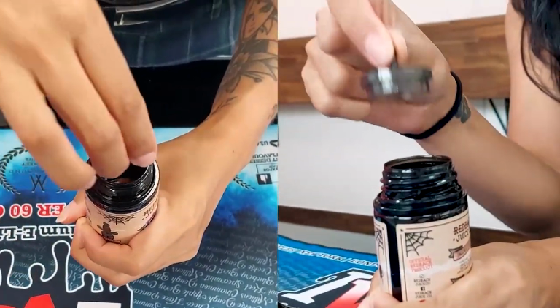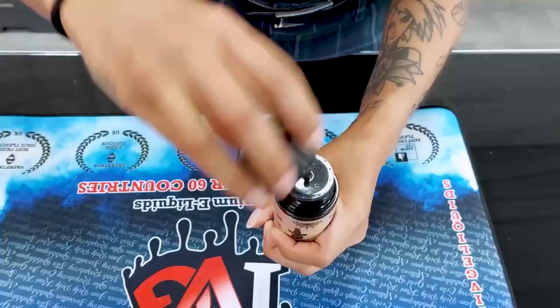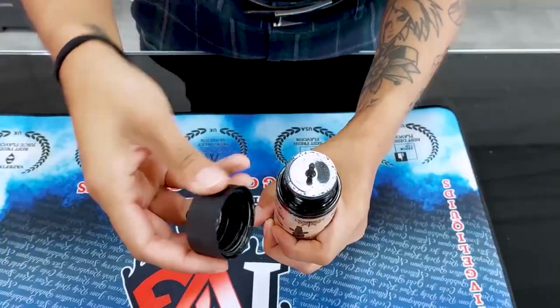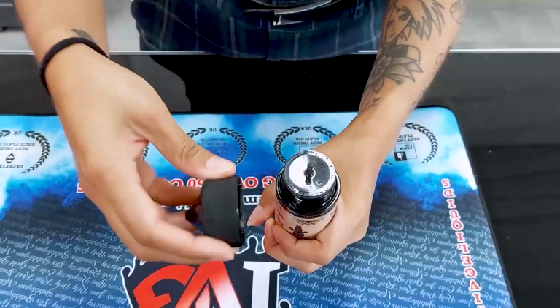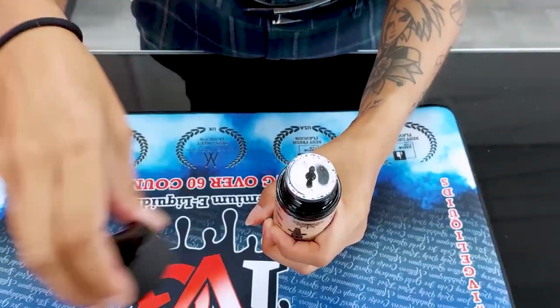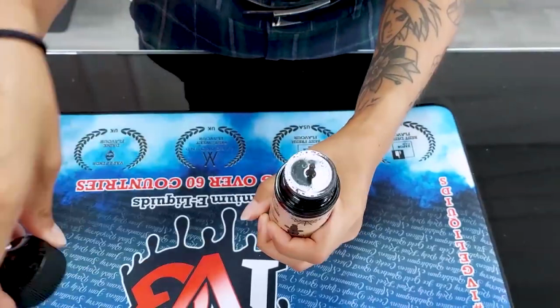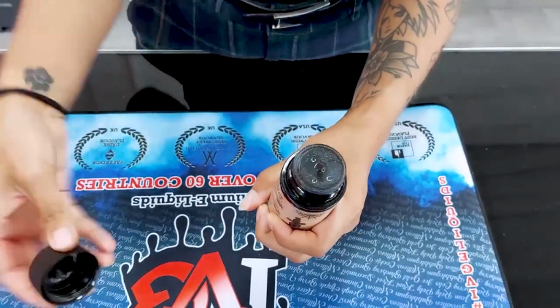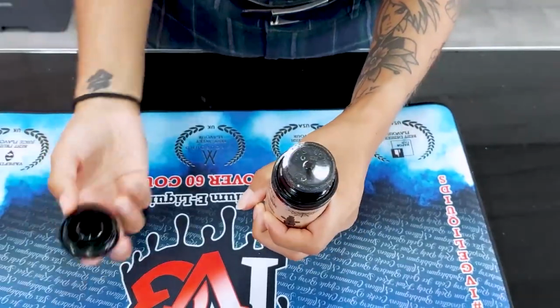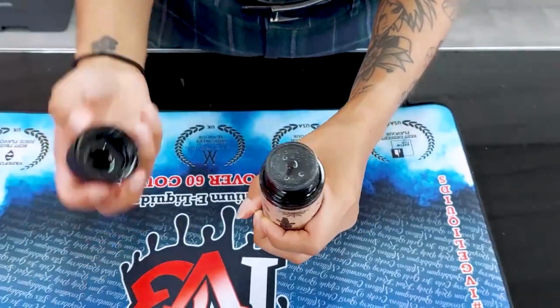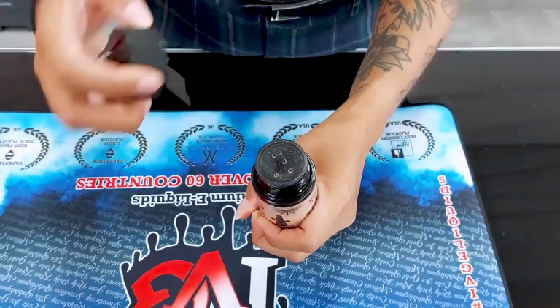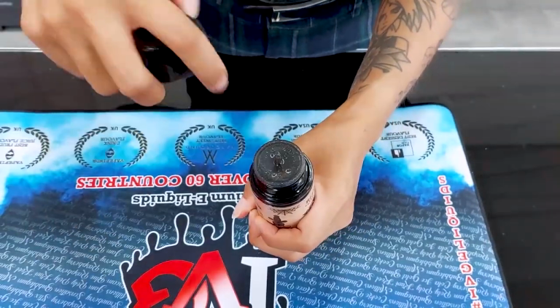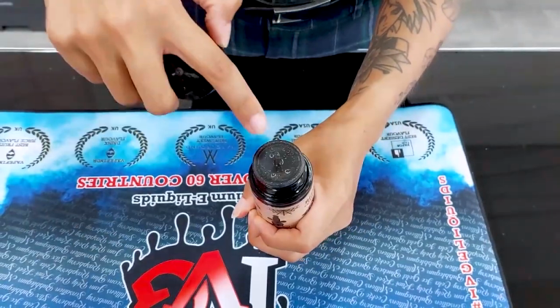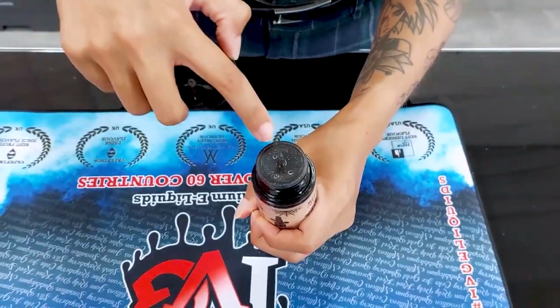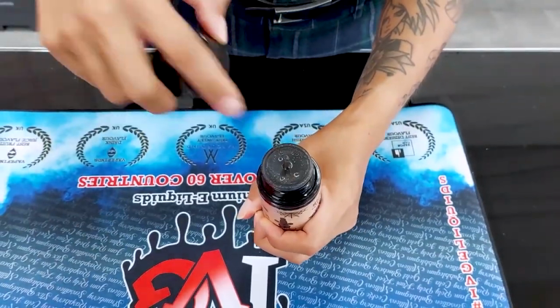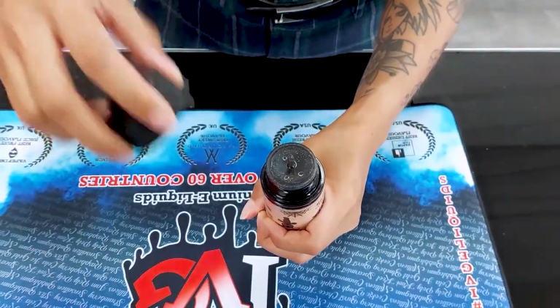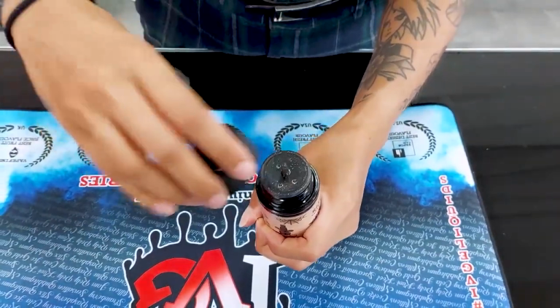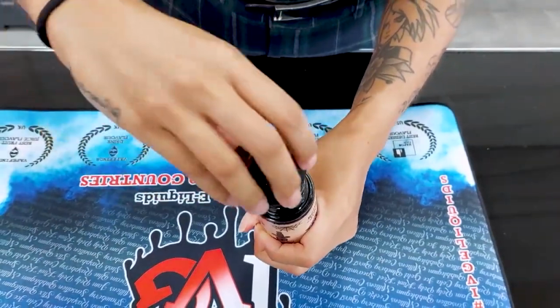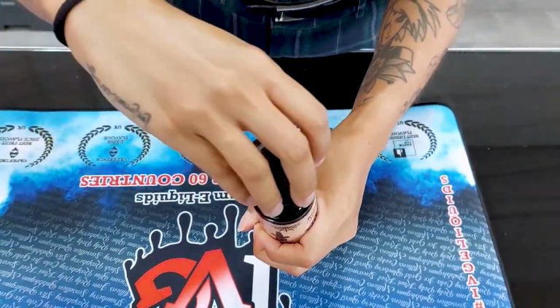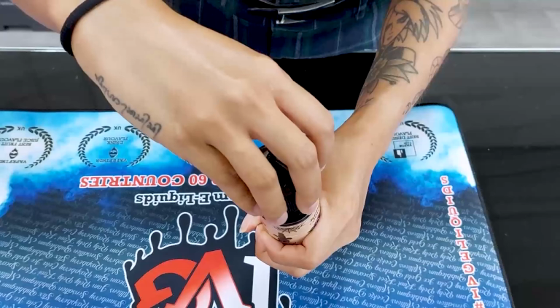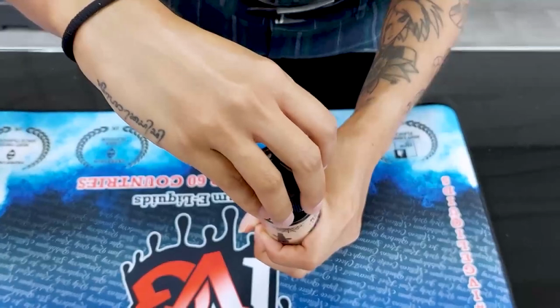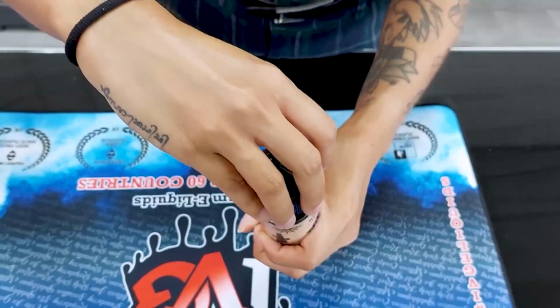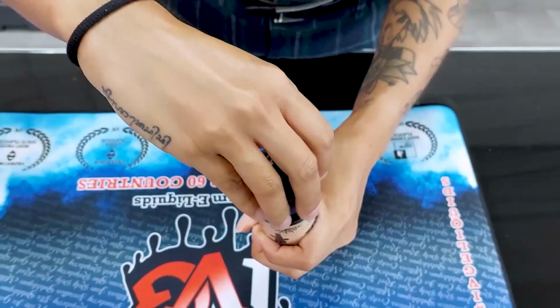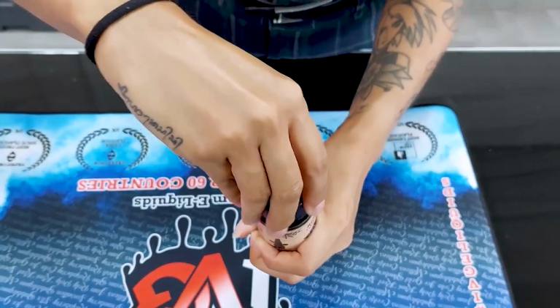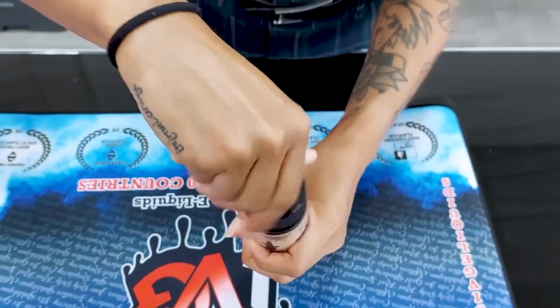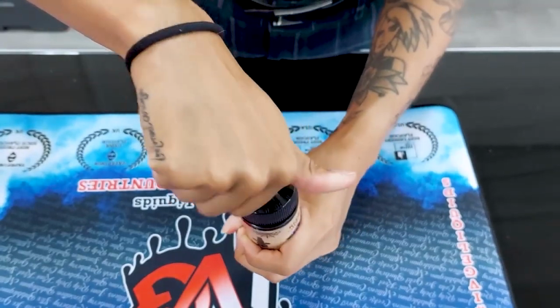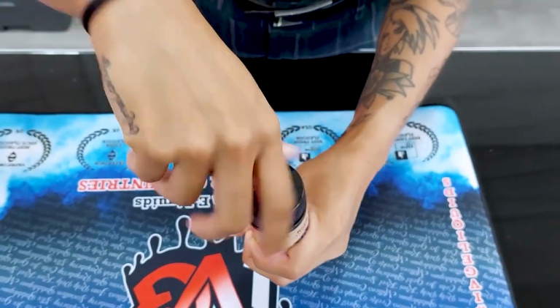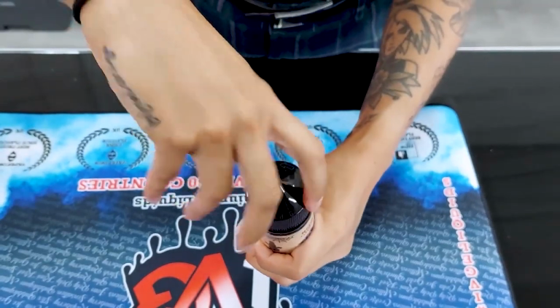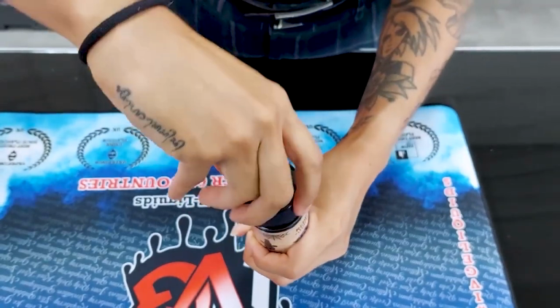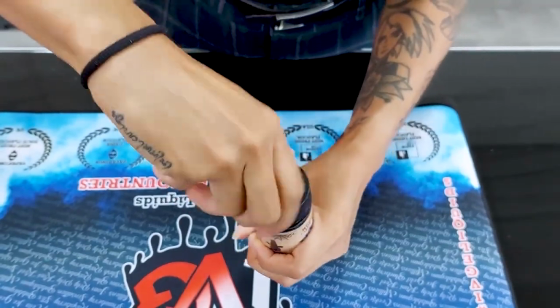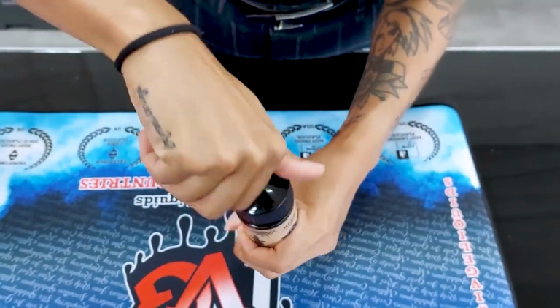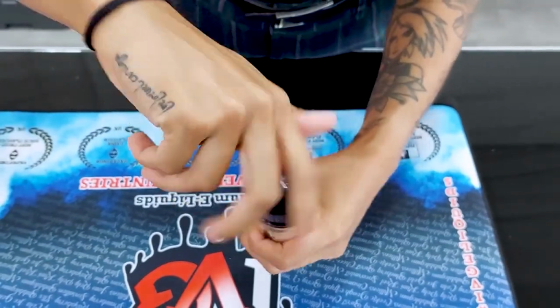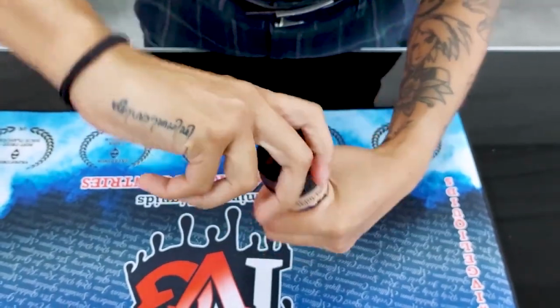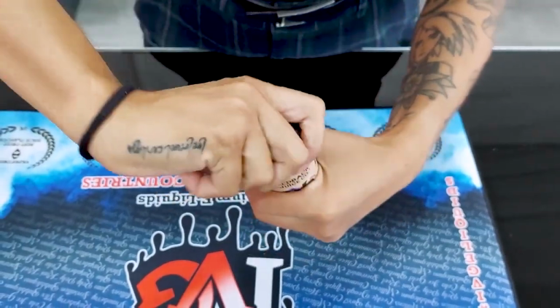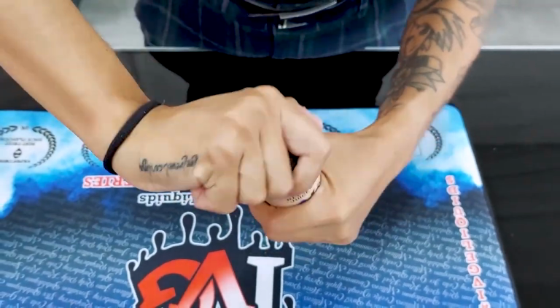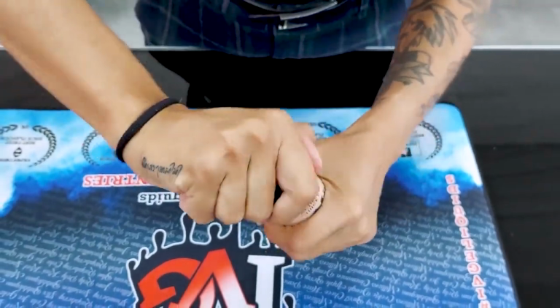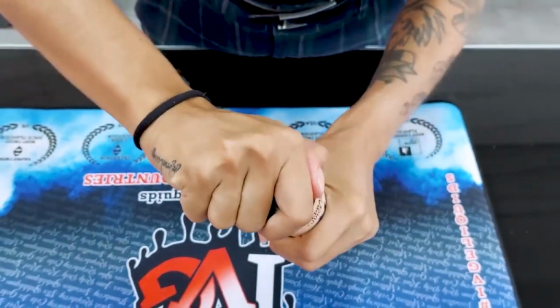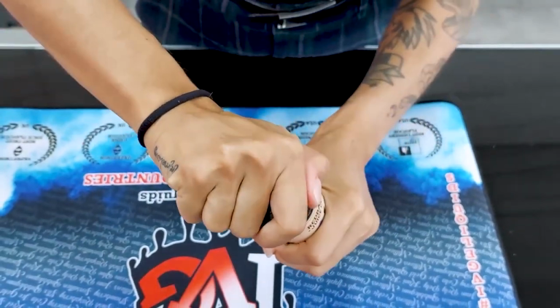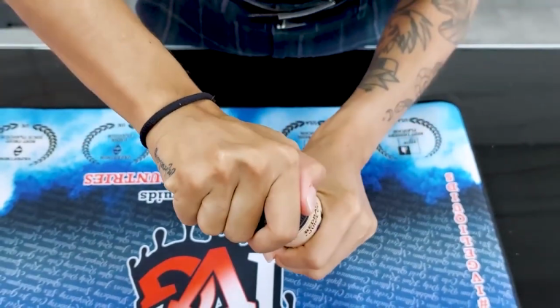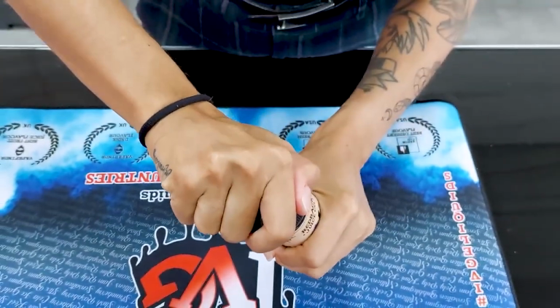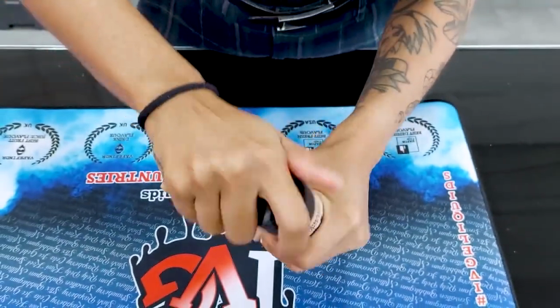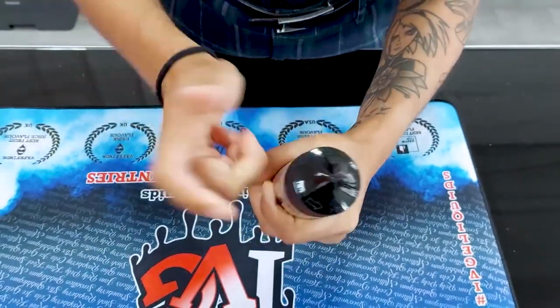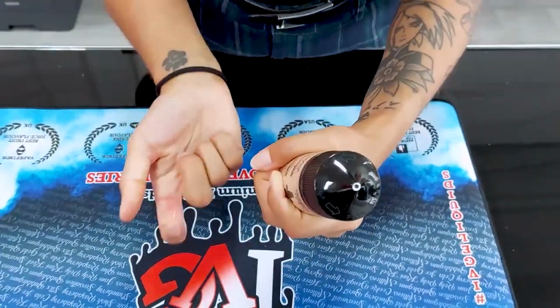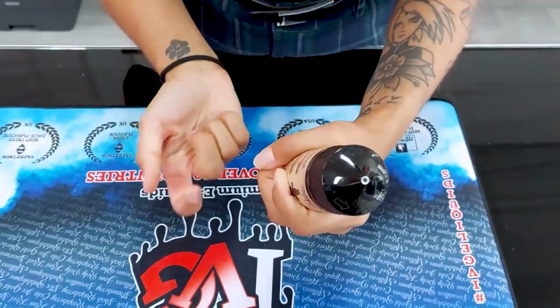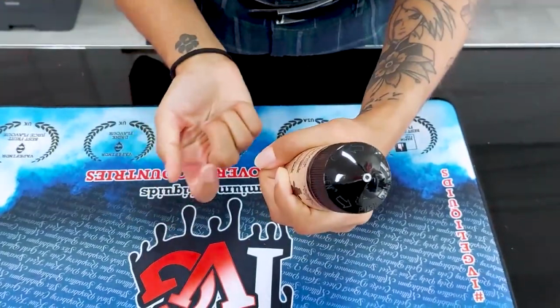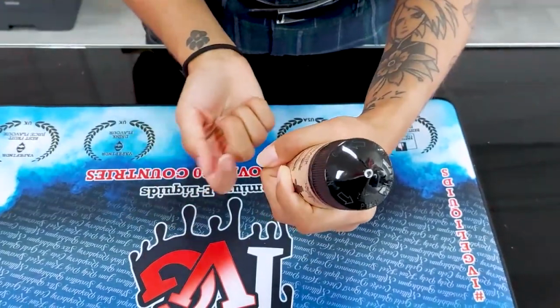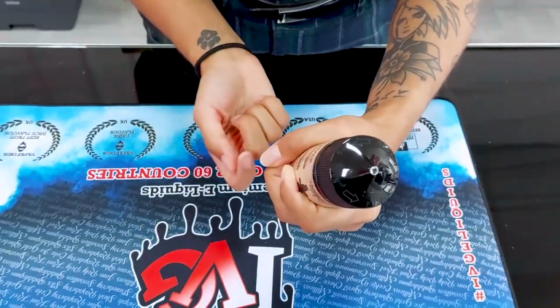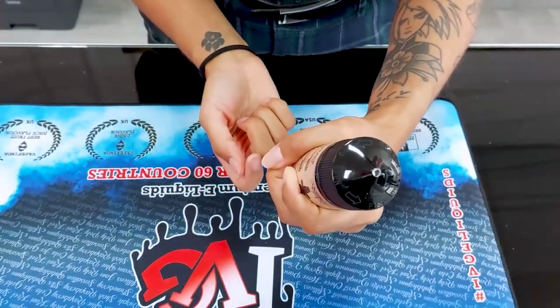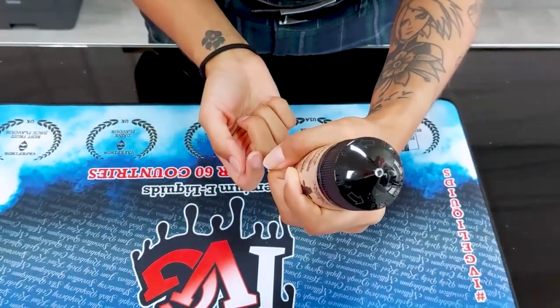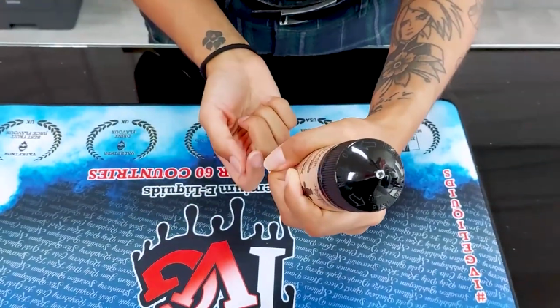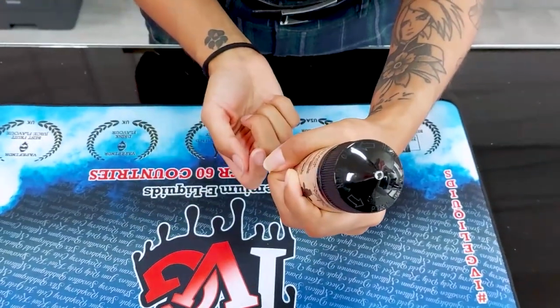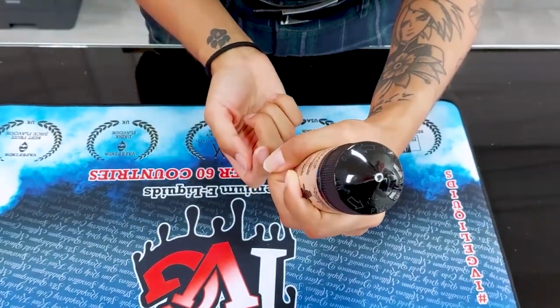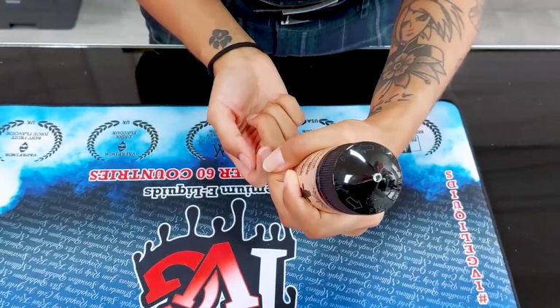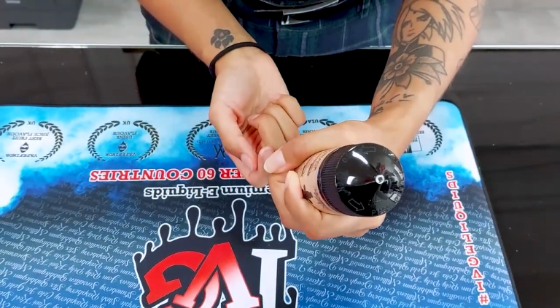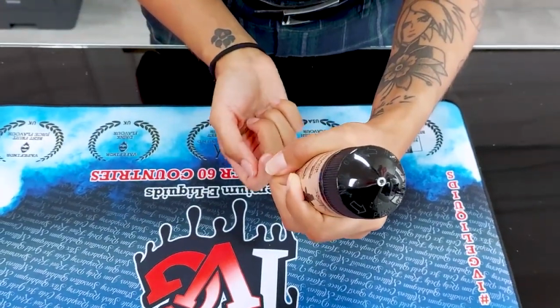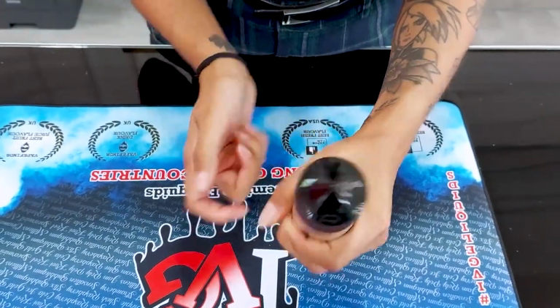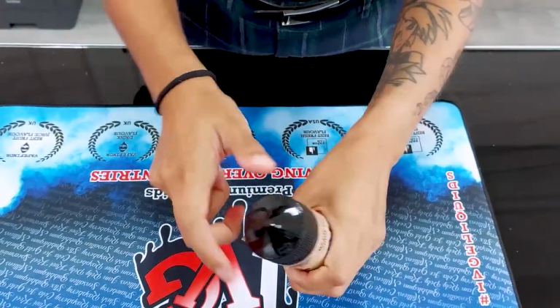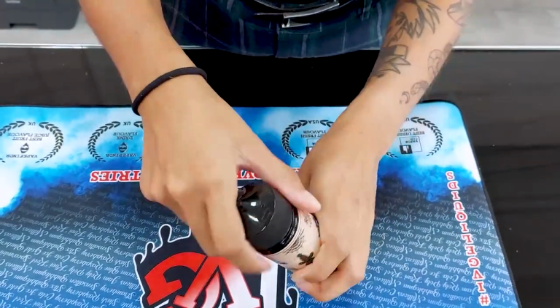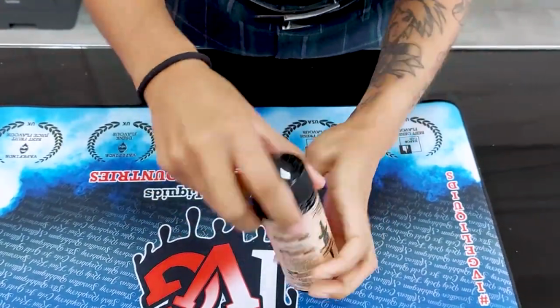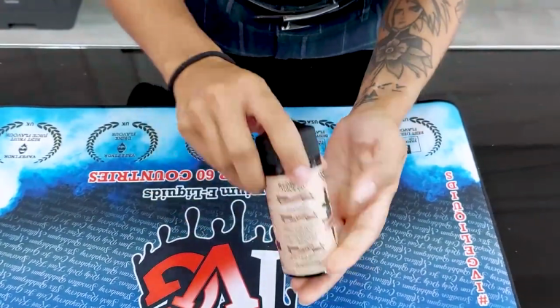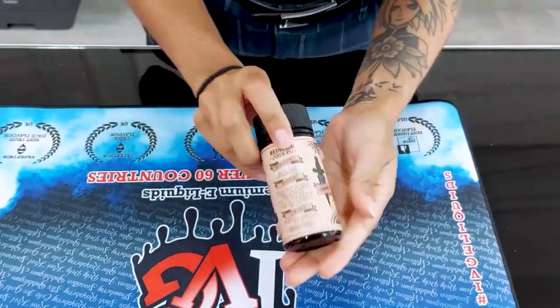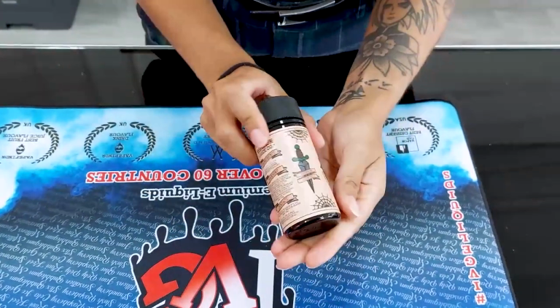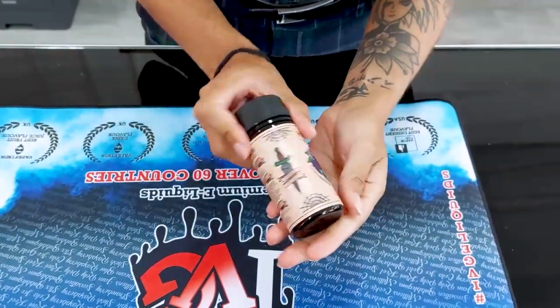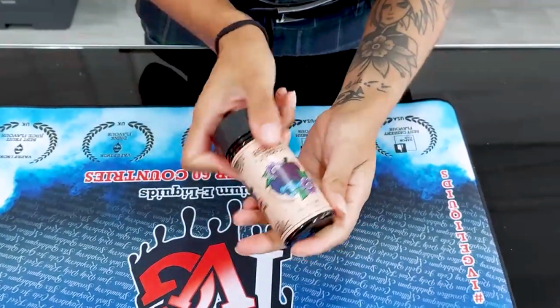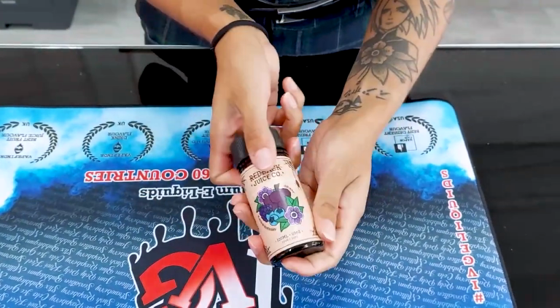To seal it back in, all you want to do is place it on top and just screw in your bottle until you hear the pop again, and that's it.